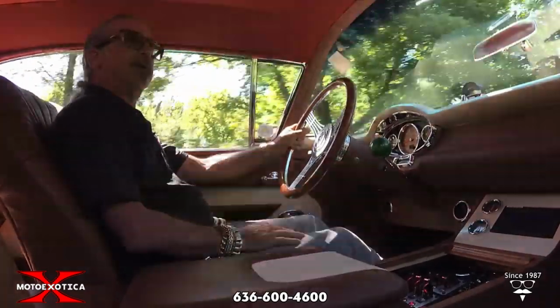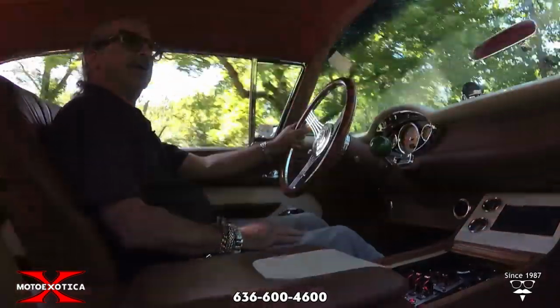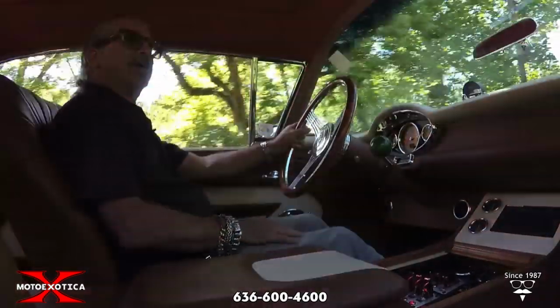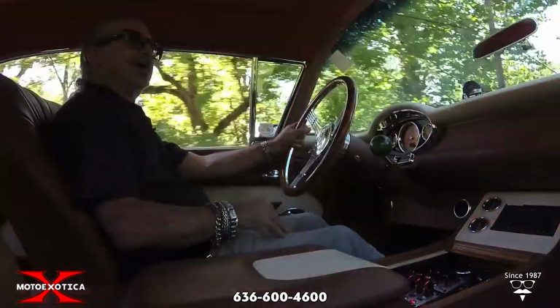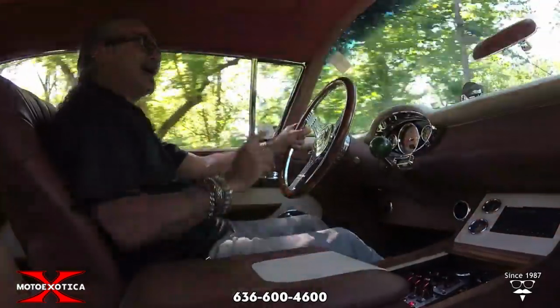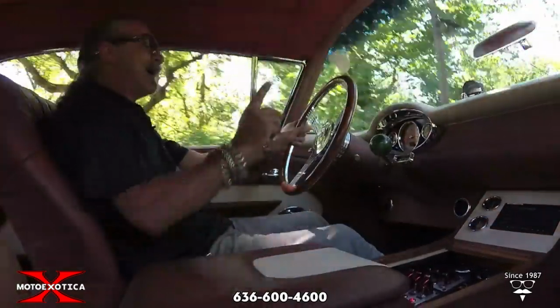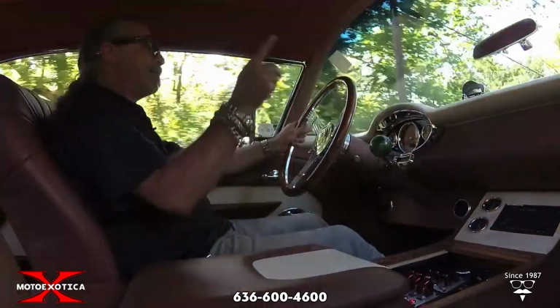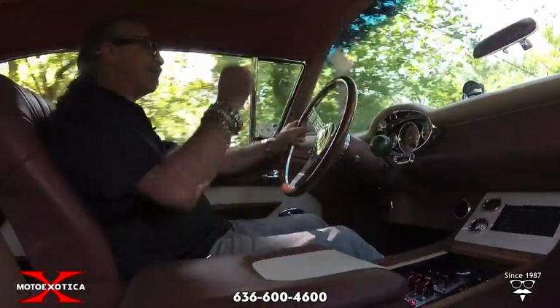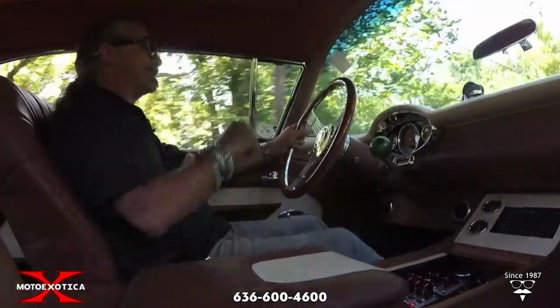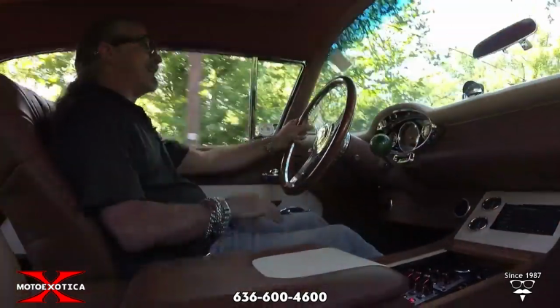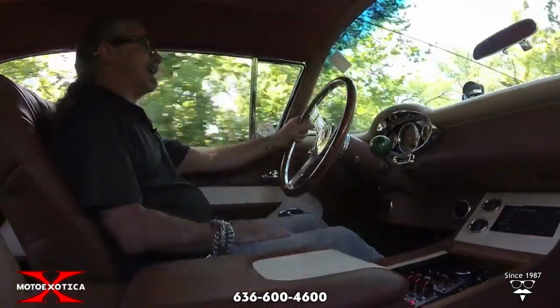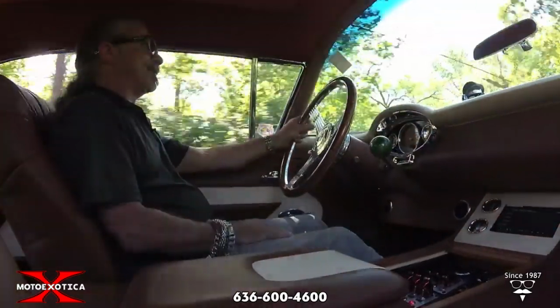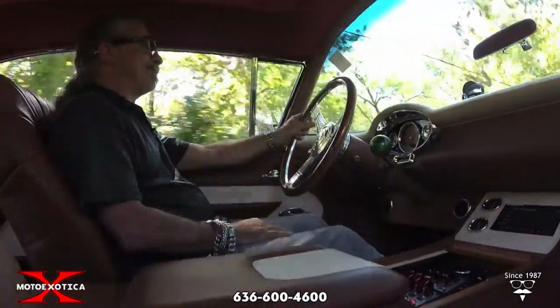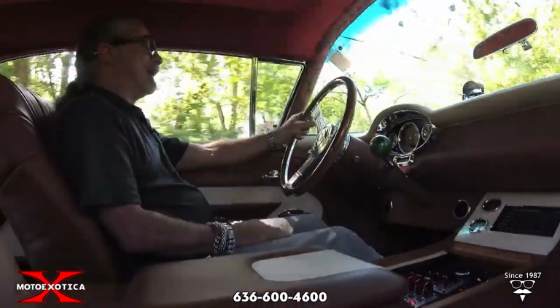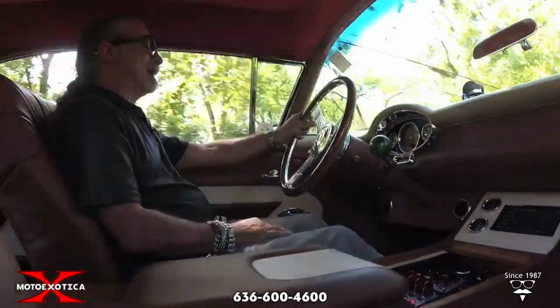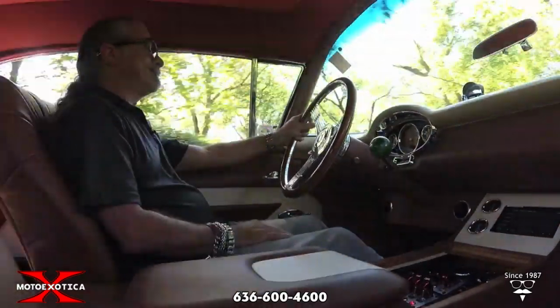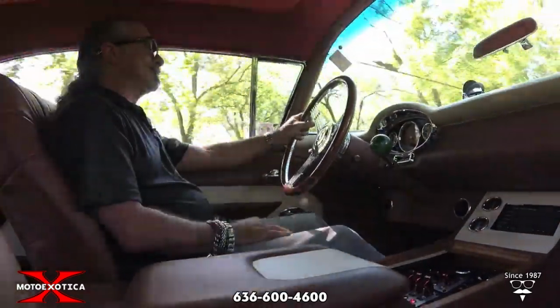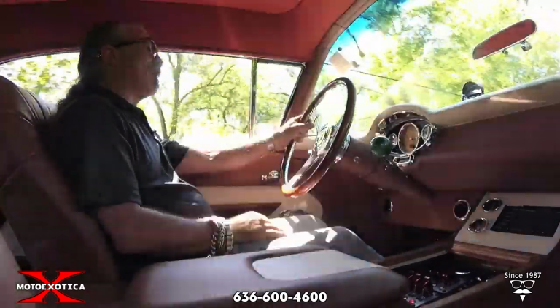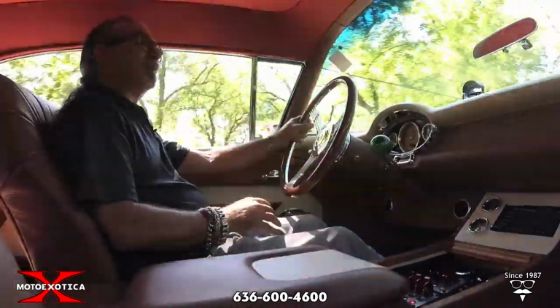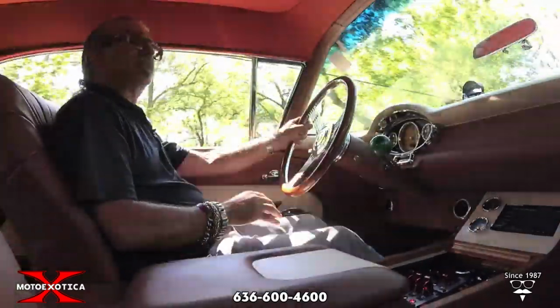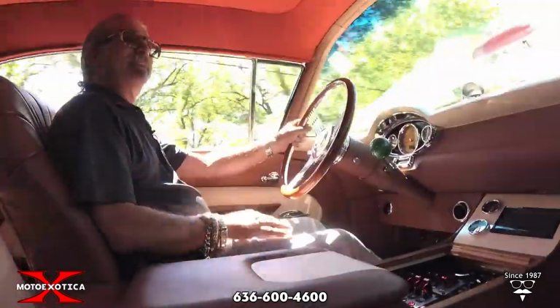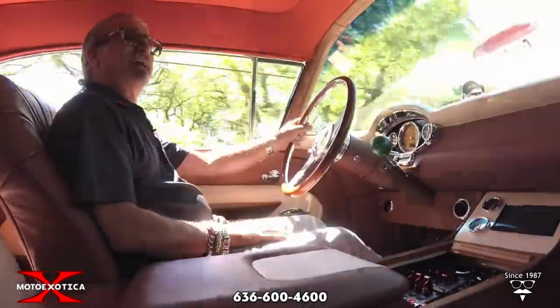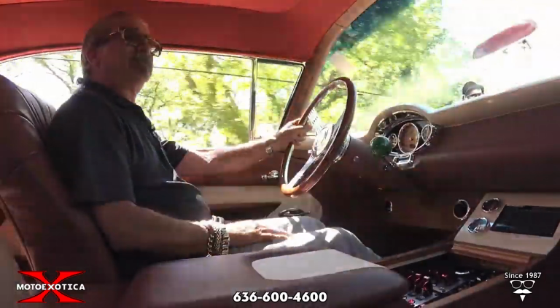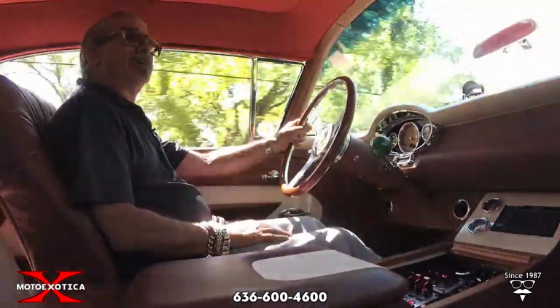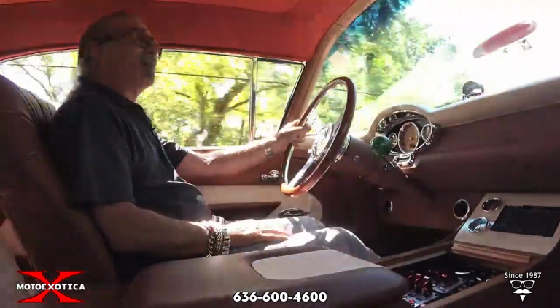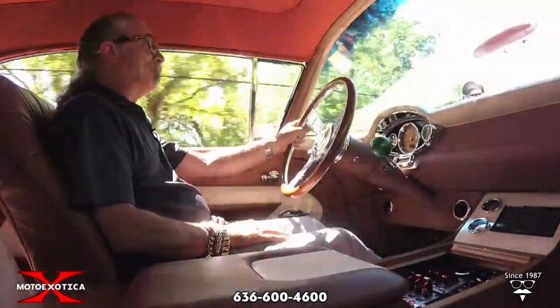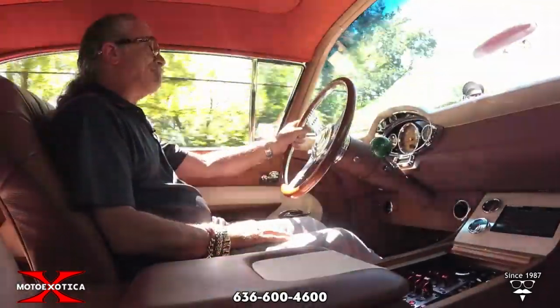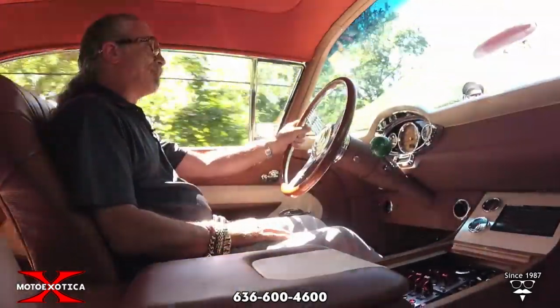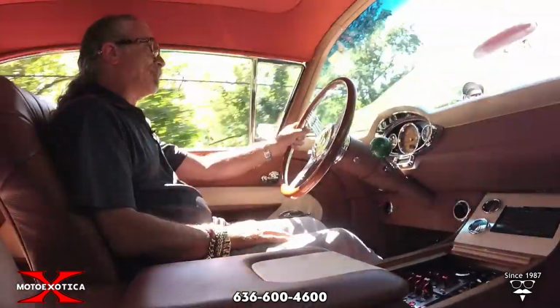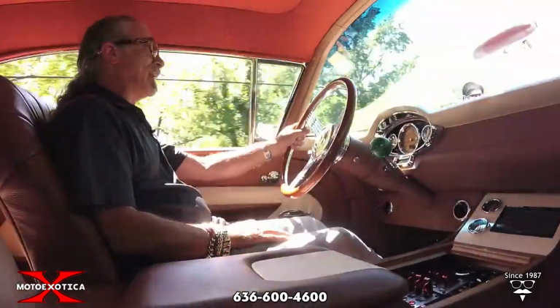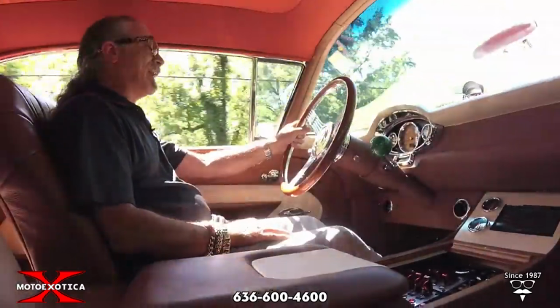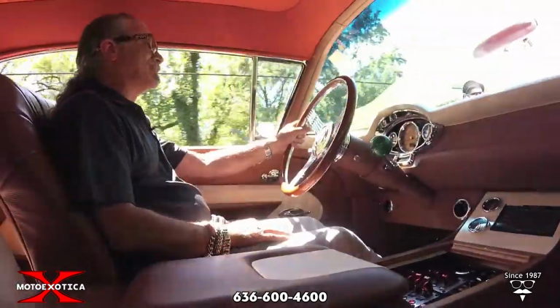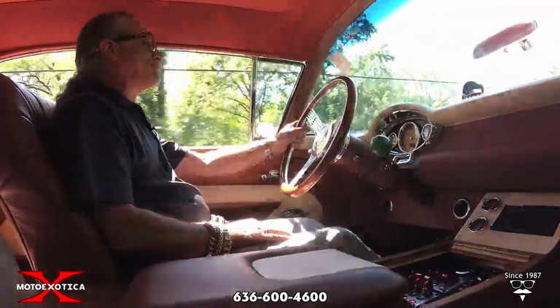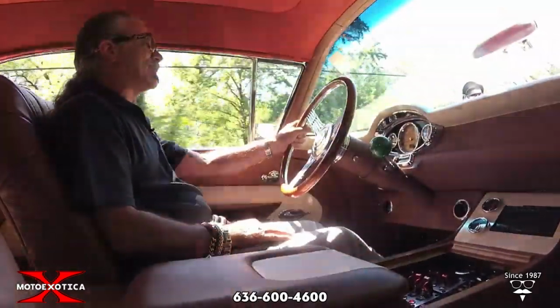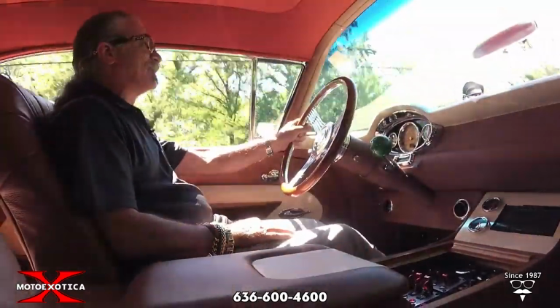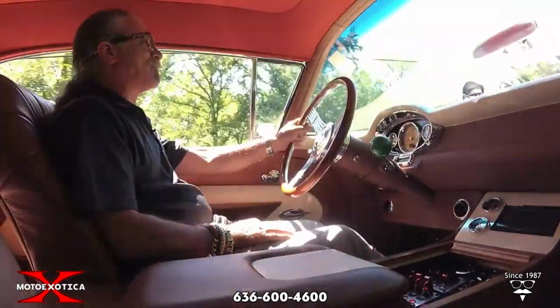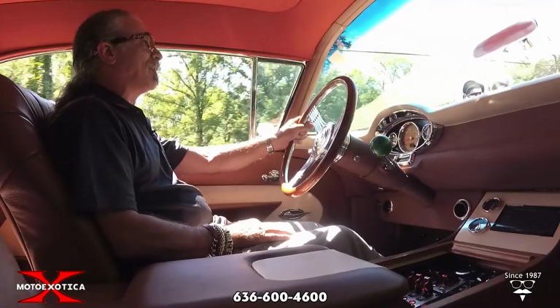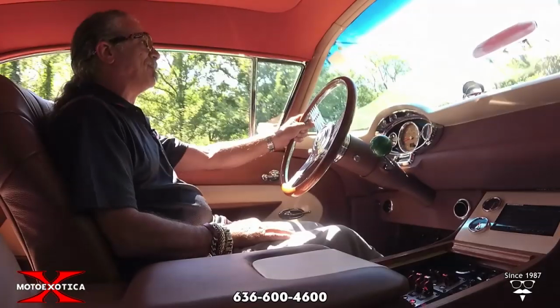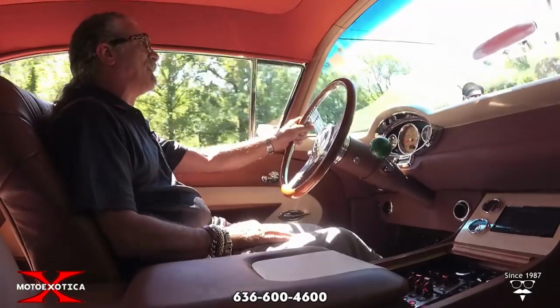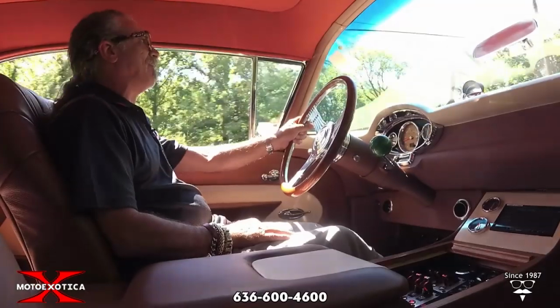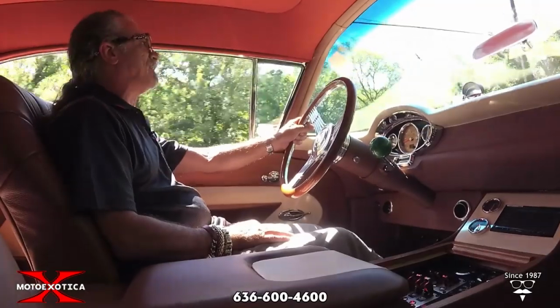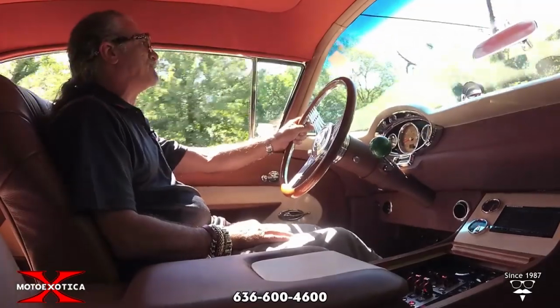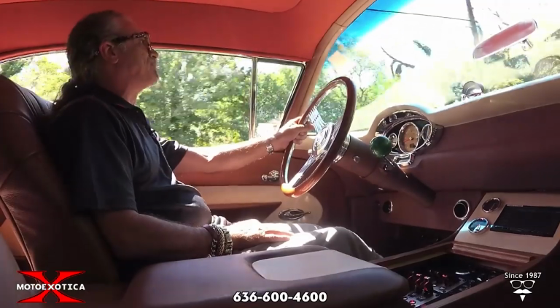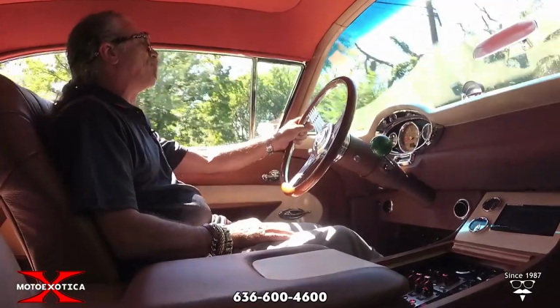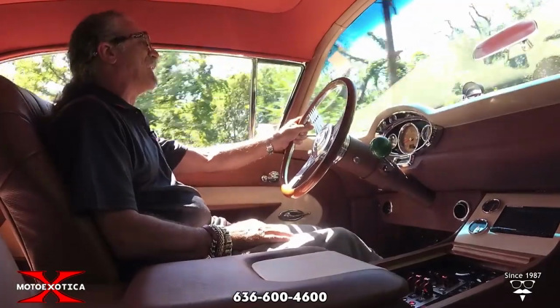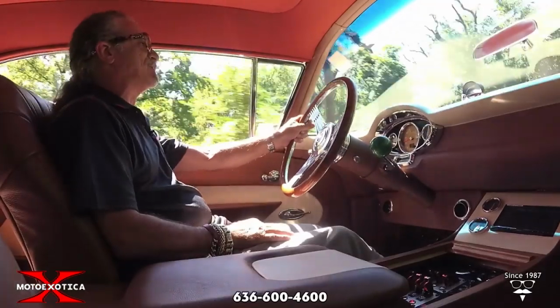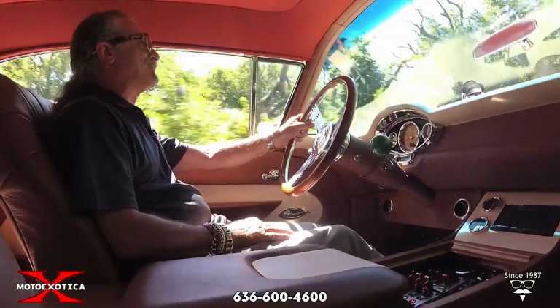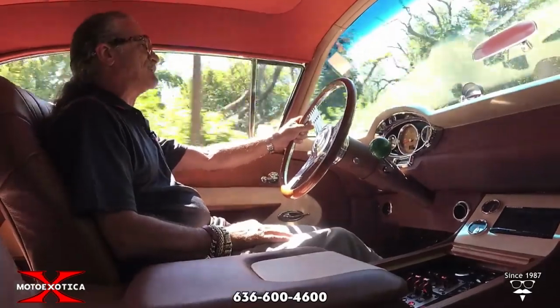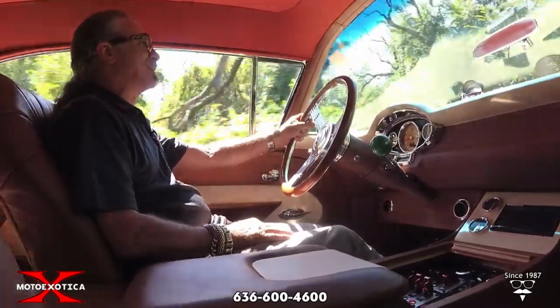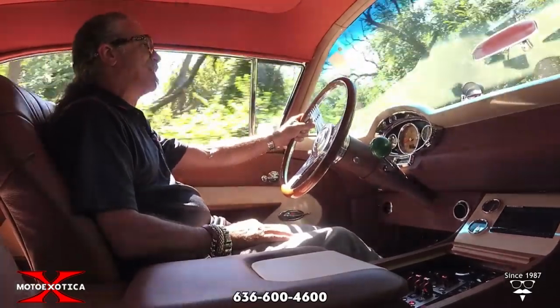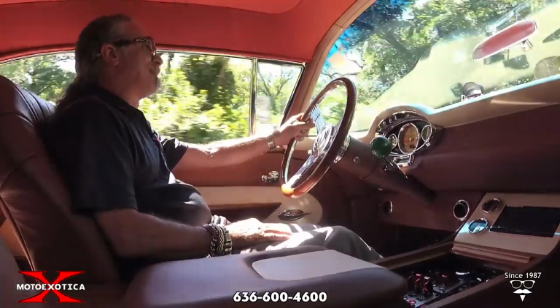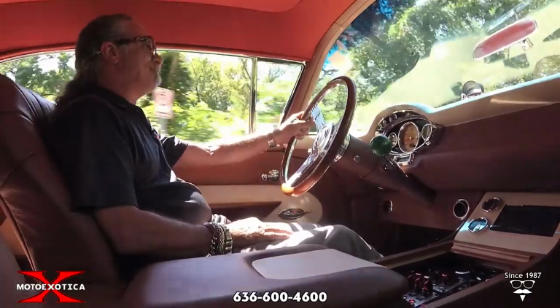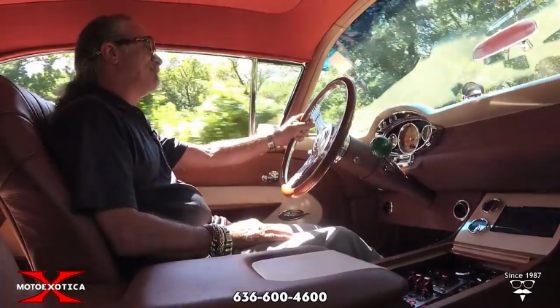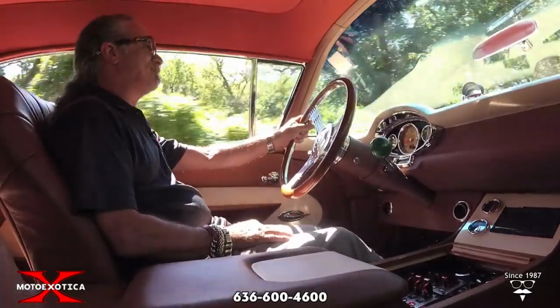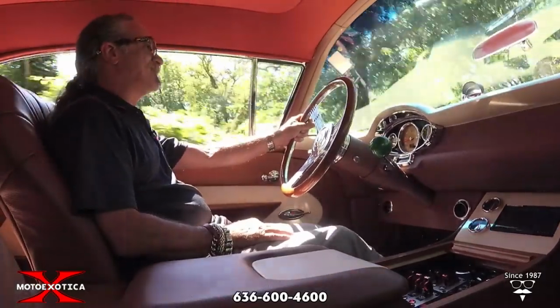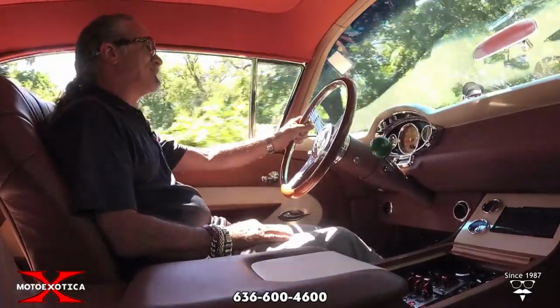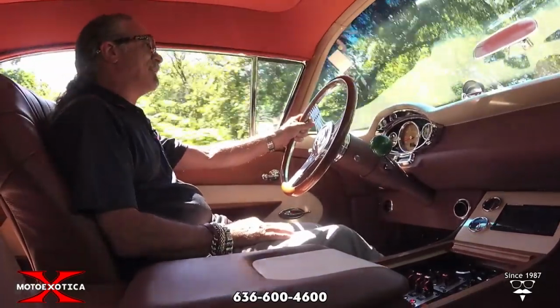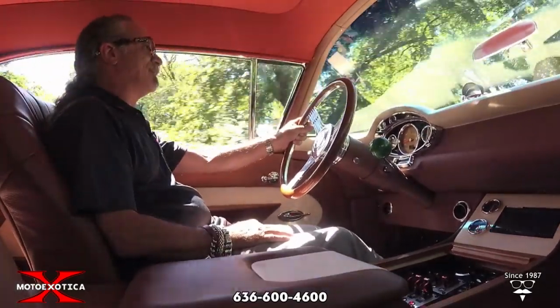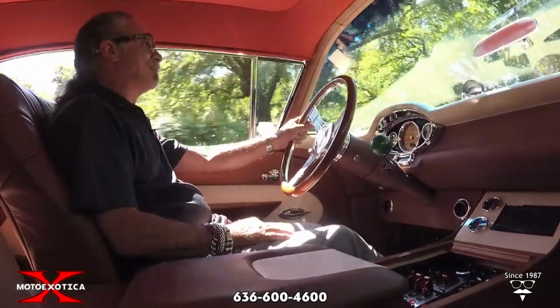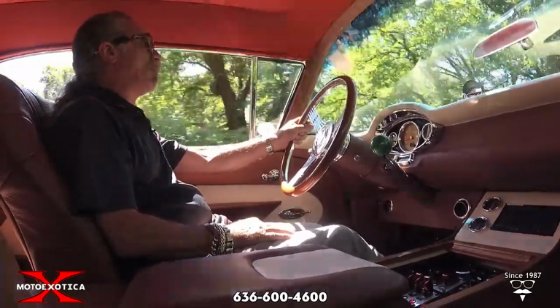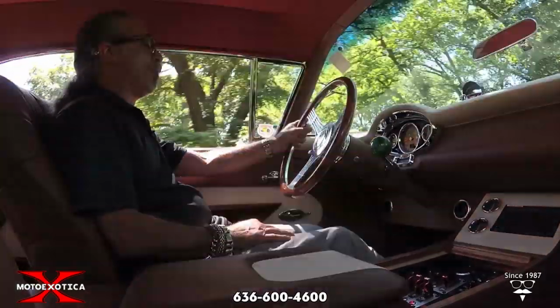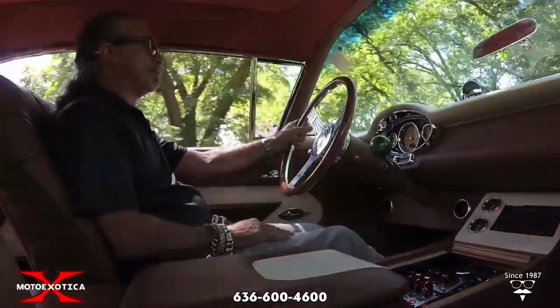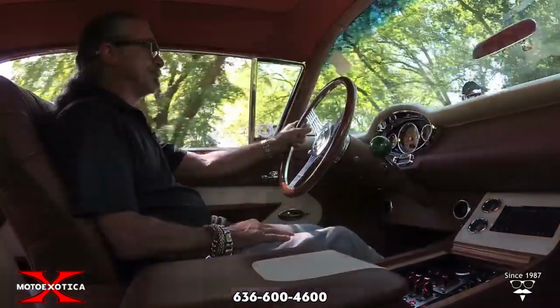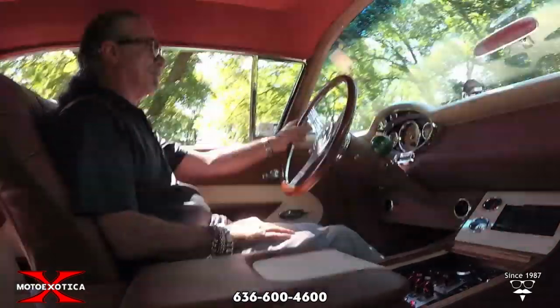Hey Moto Exotica fans, on today's MotoCast, we're going to talk about this righteous '57 Goldsmith, total custom.